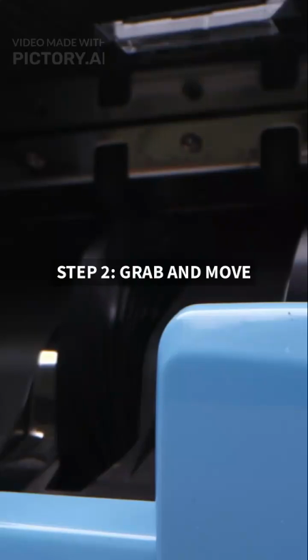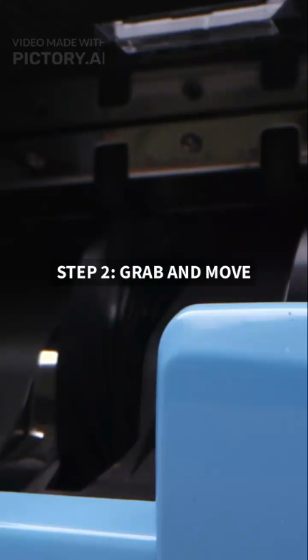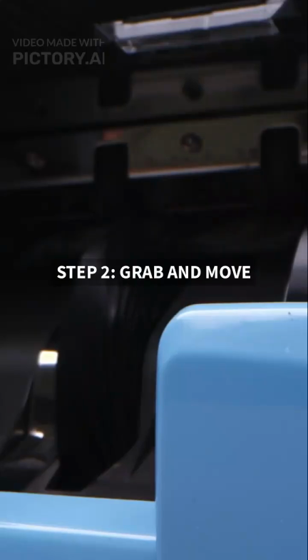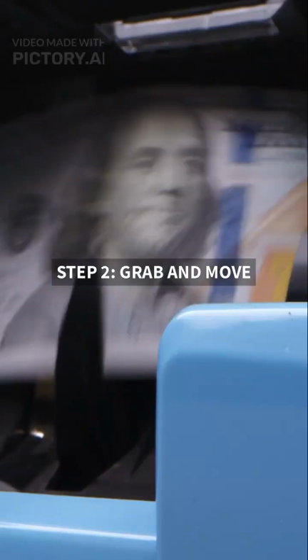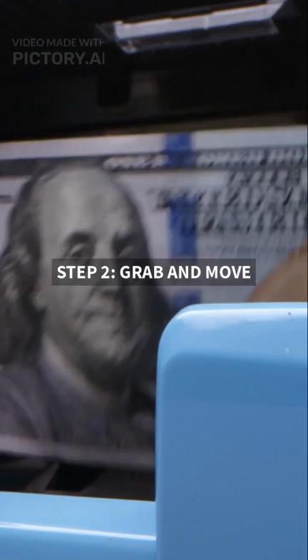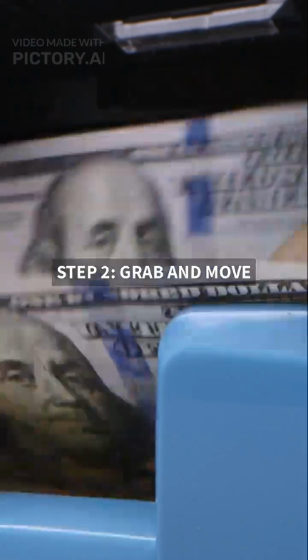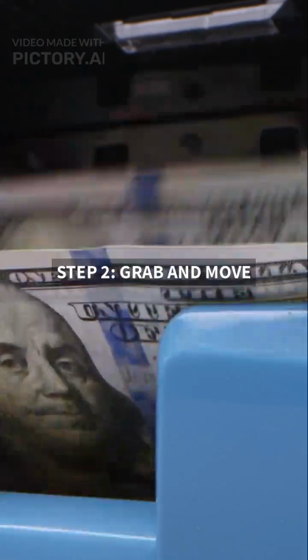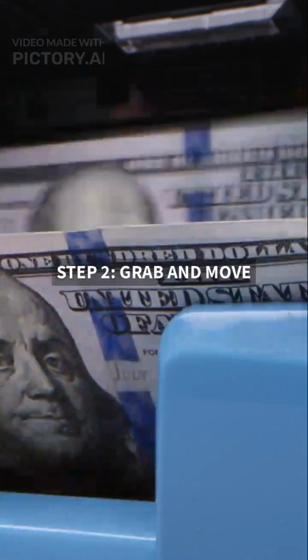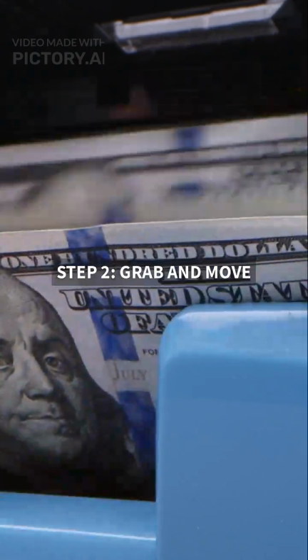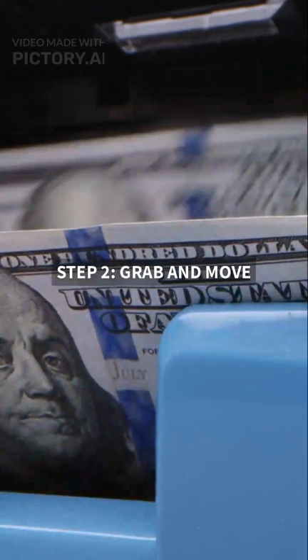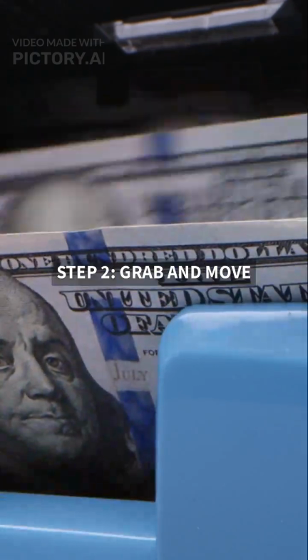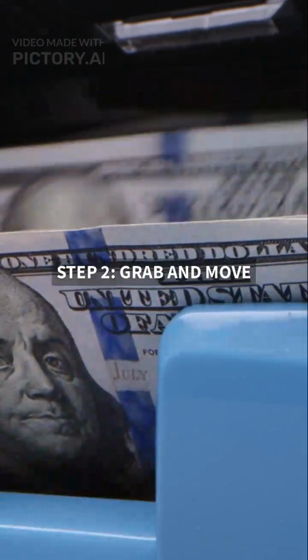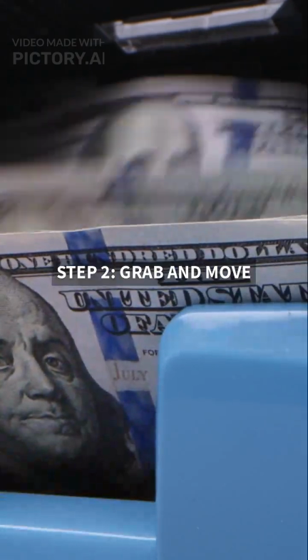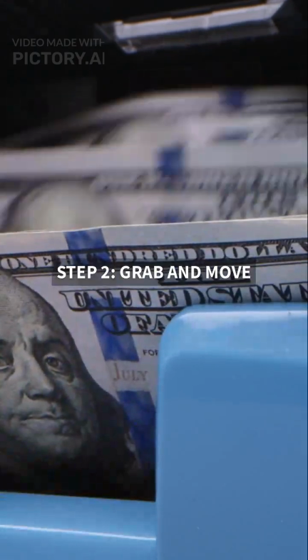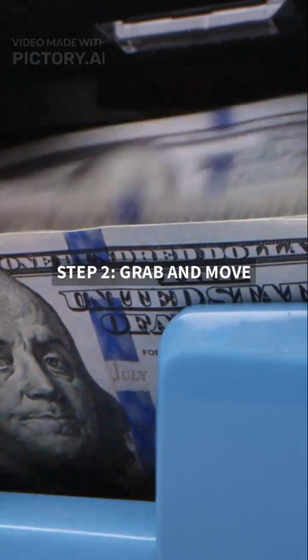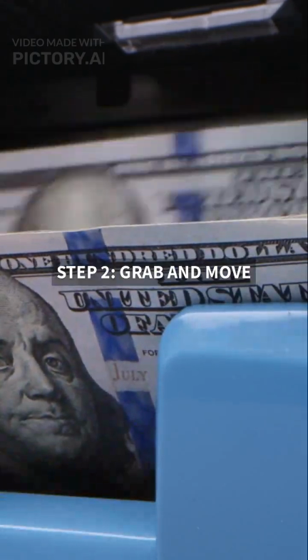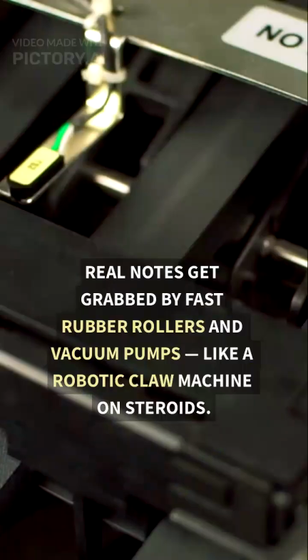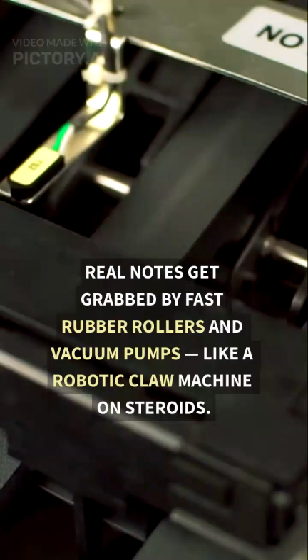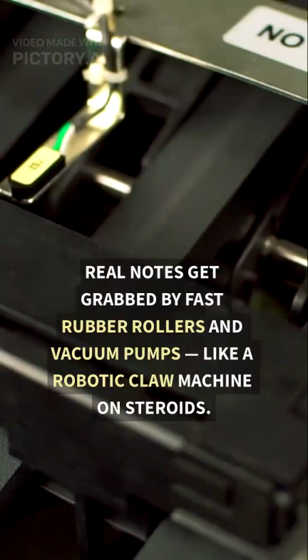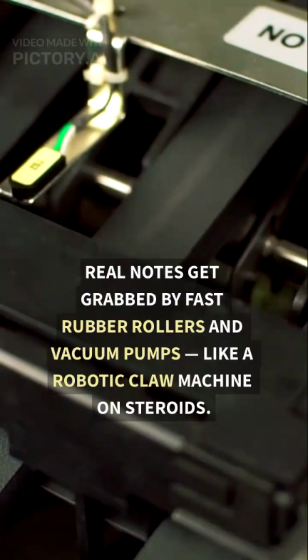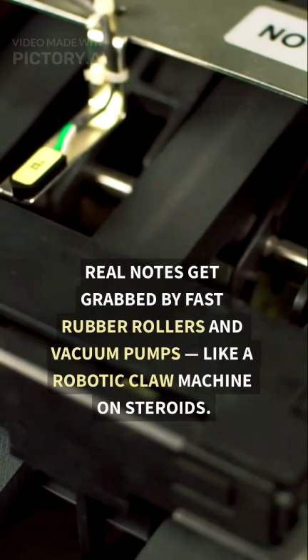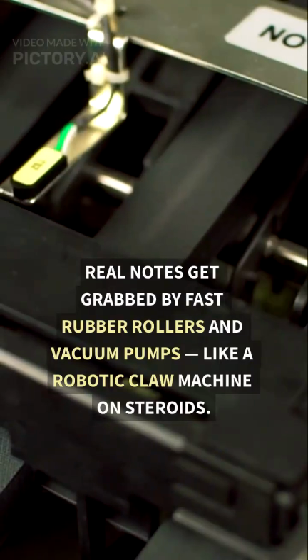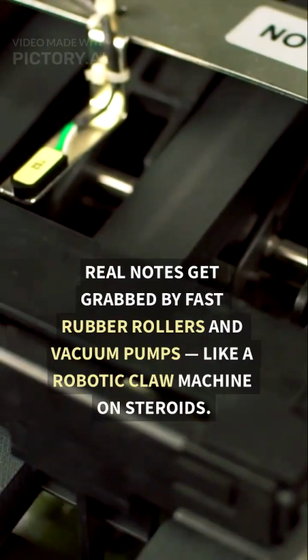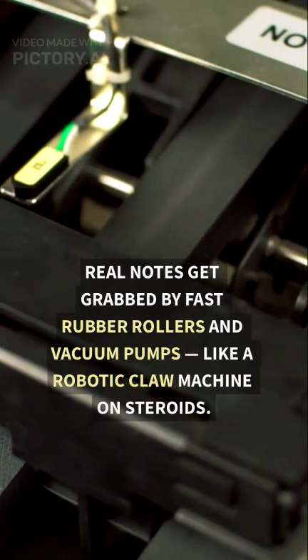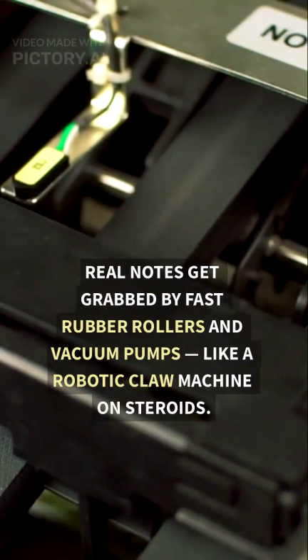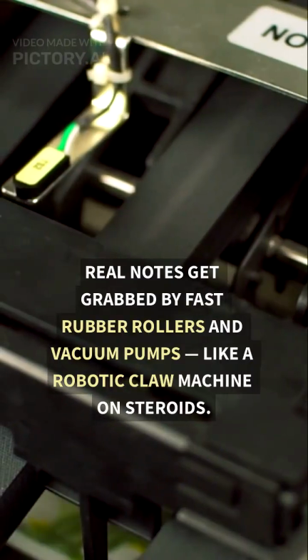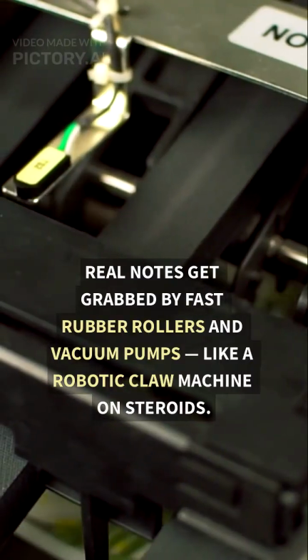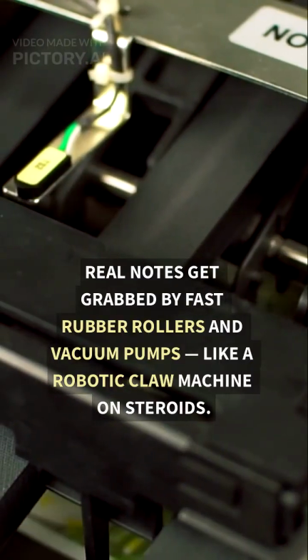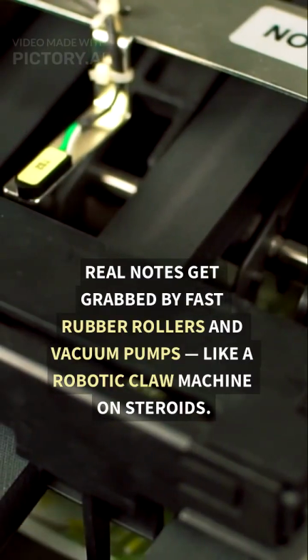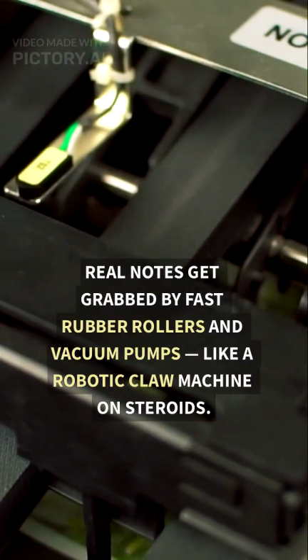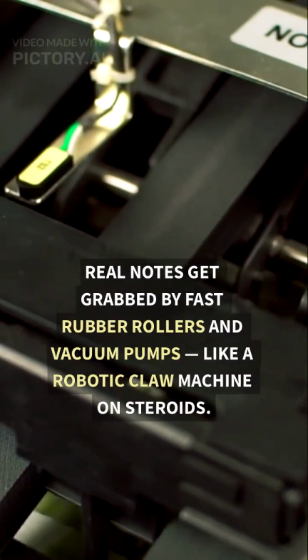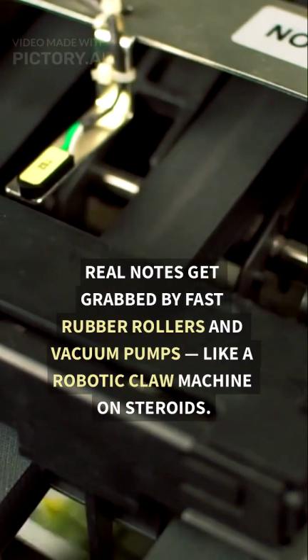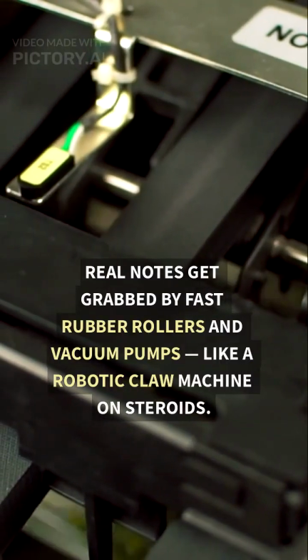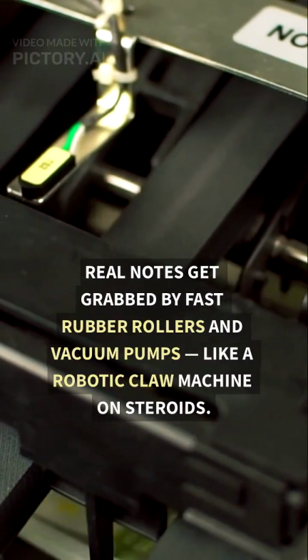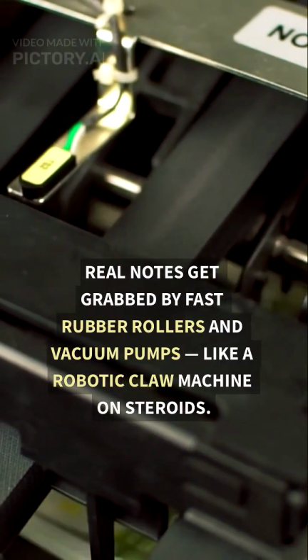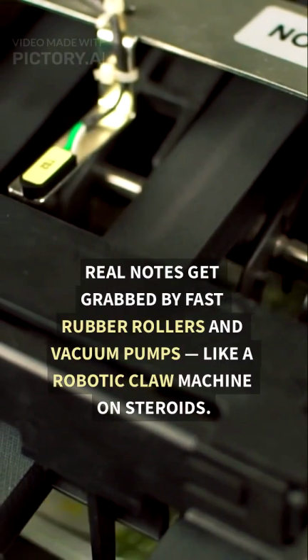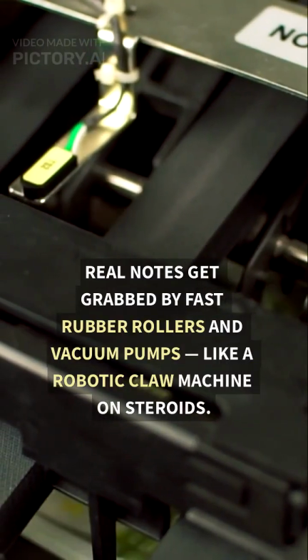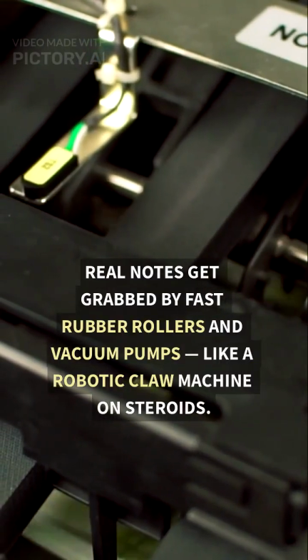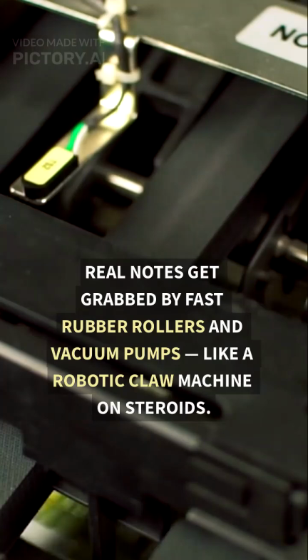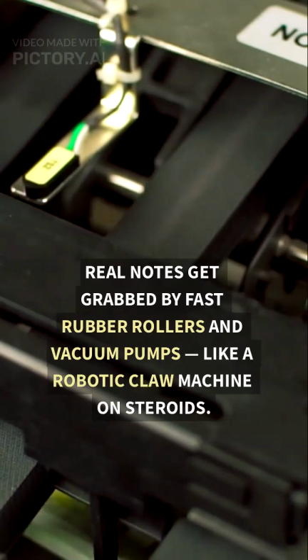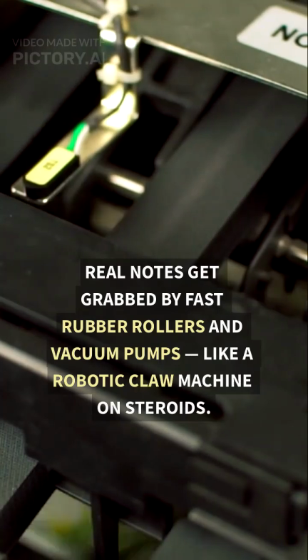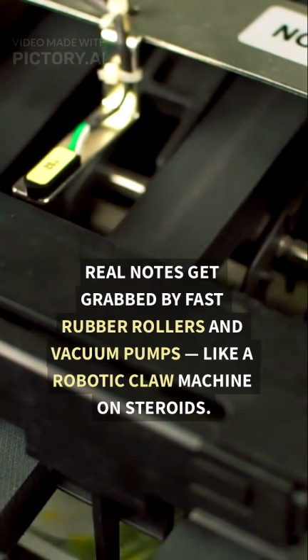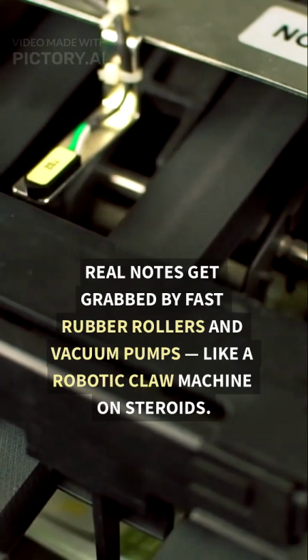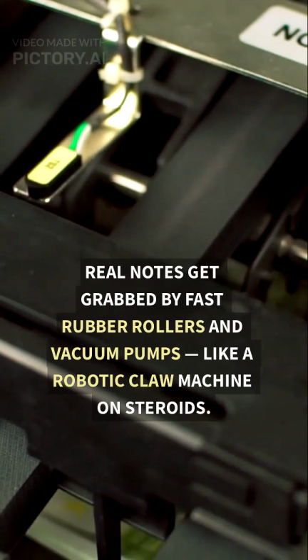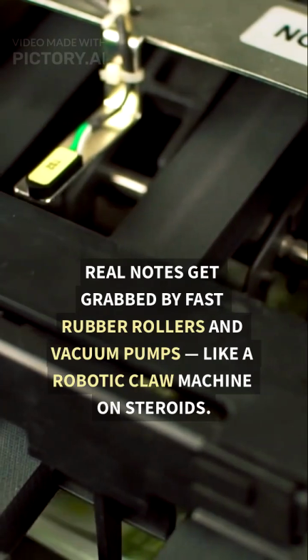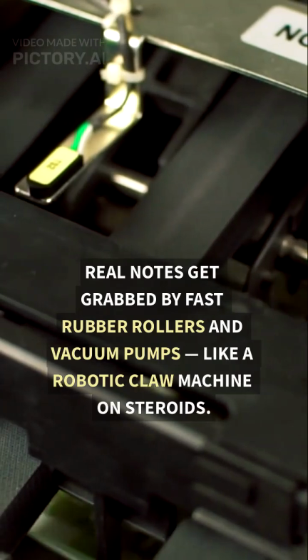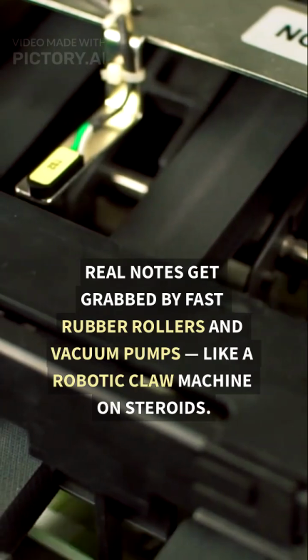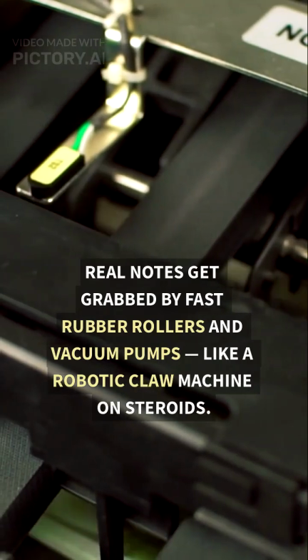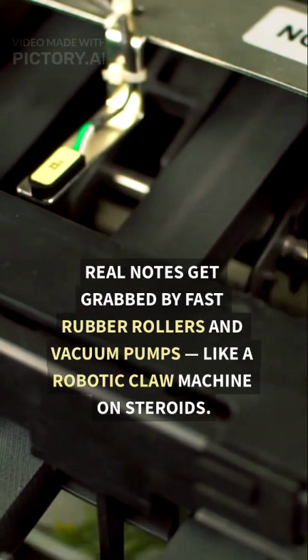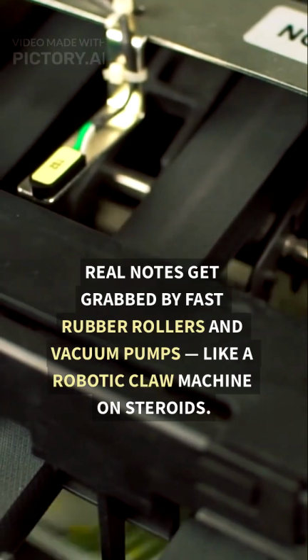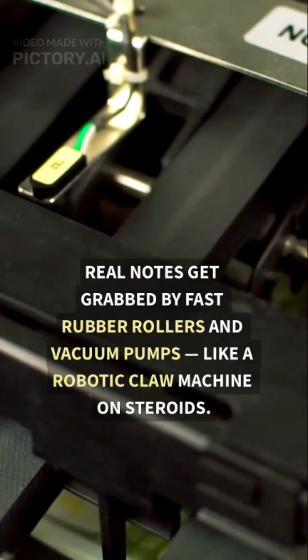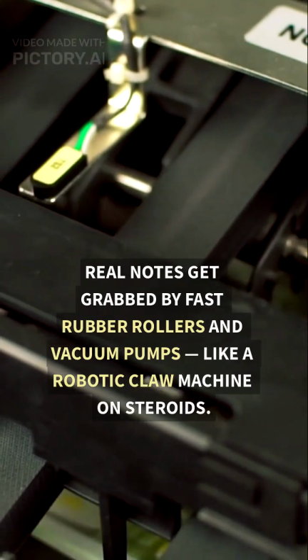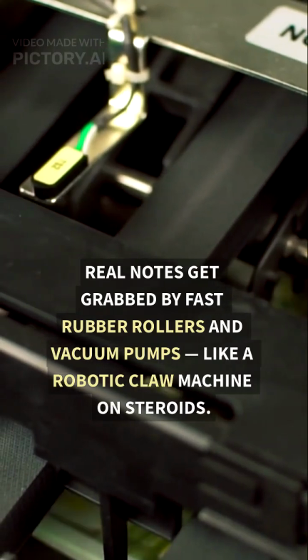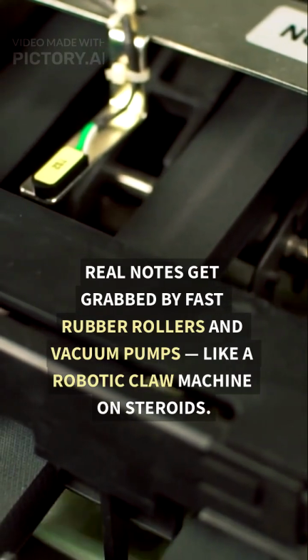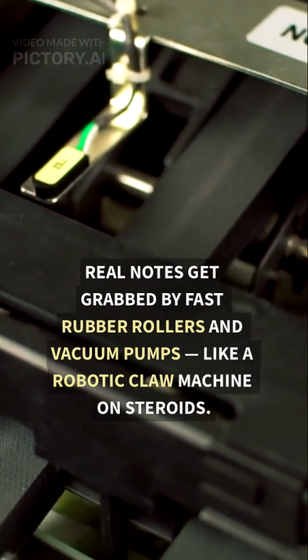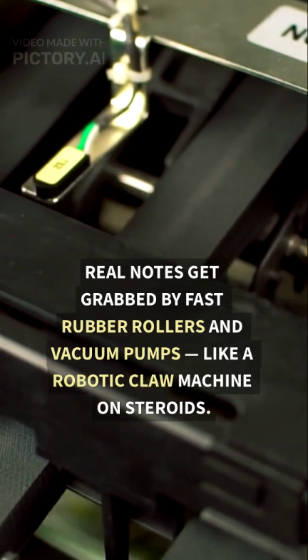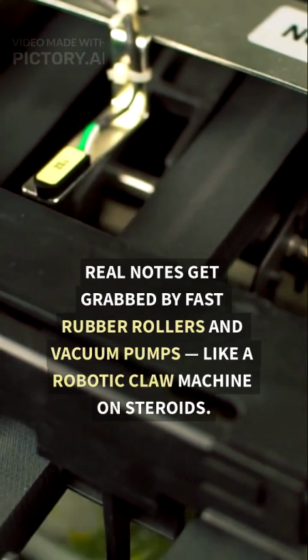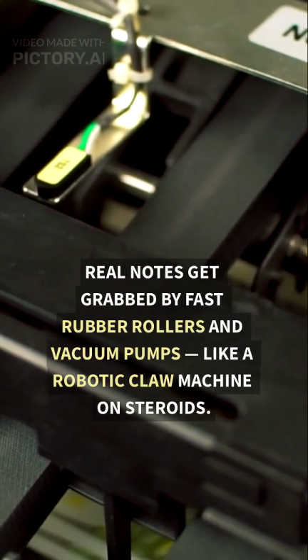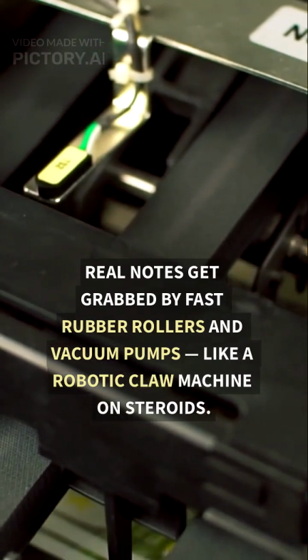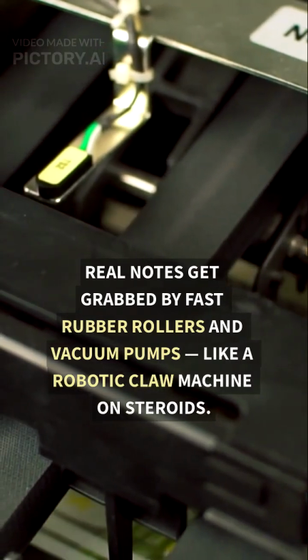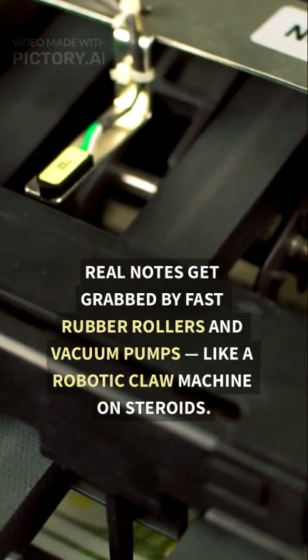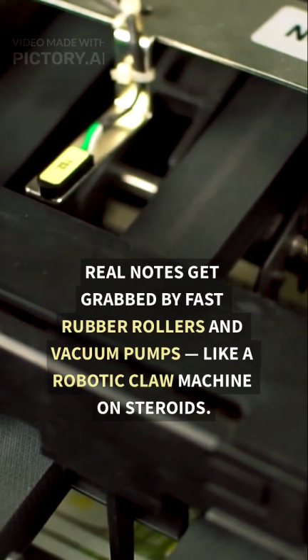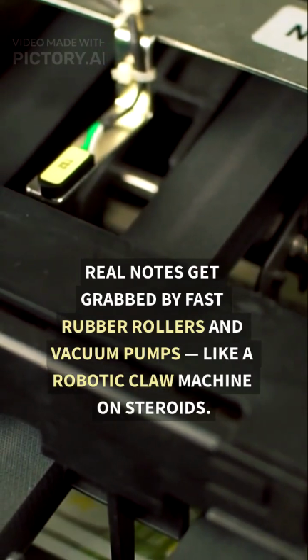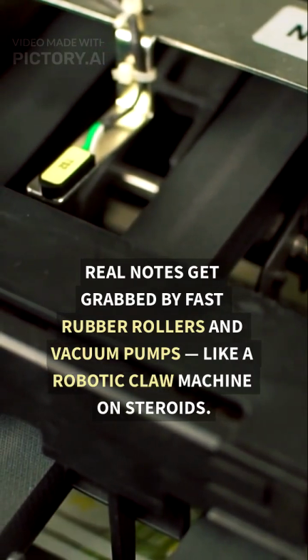Step 2: Grab and move. Real notes get grabbed by fast rubber rollers and vacuum pumps, like a robotic claw machine on steroids.